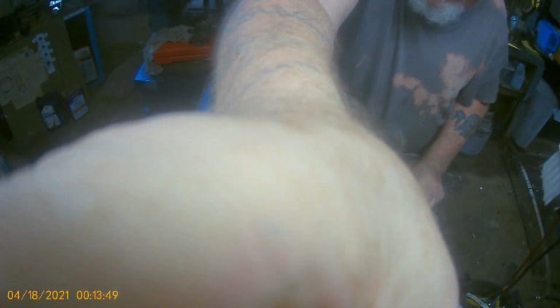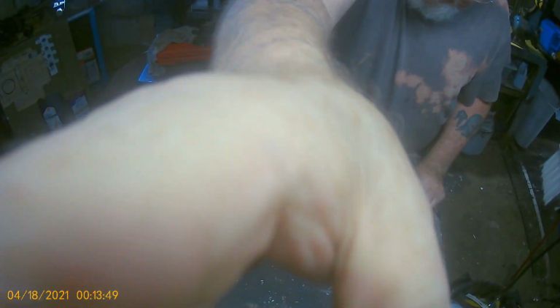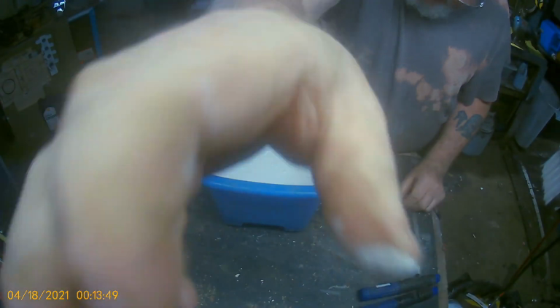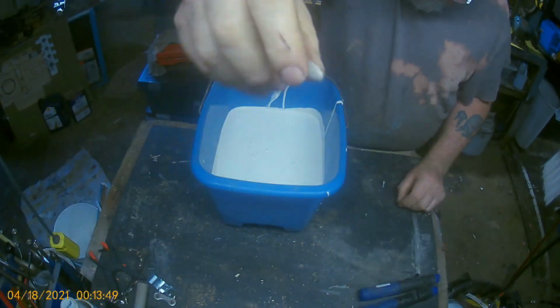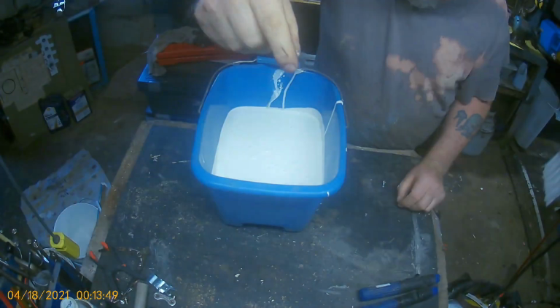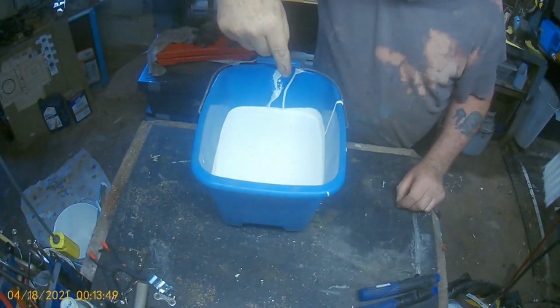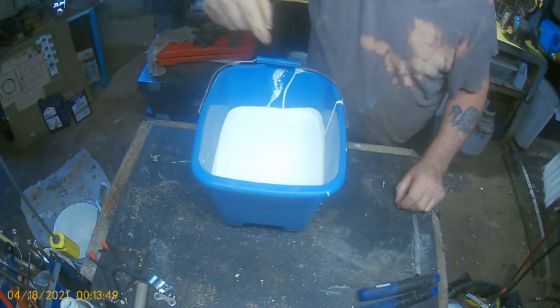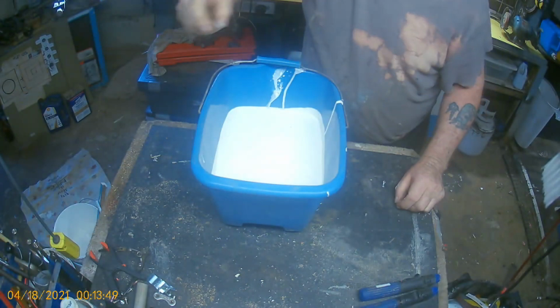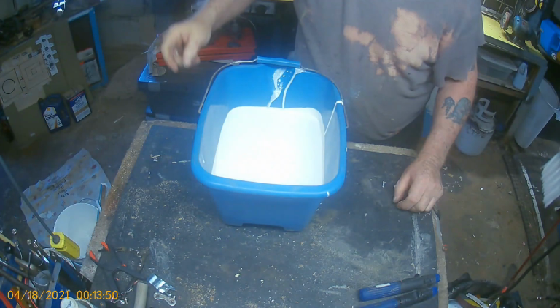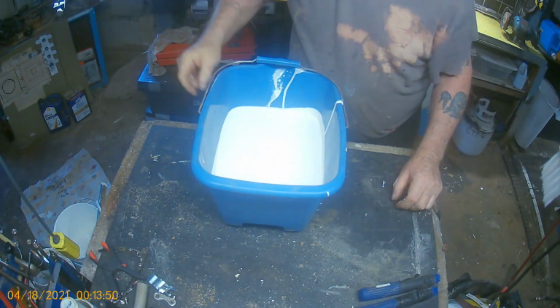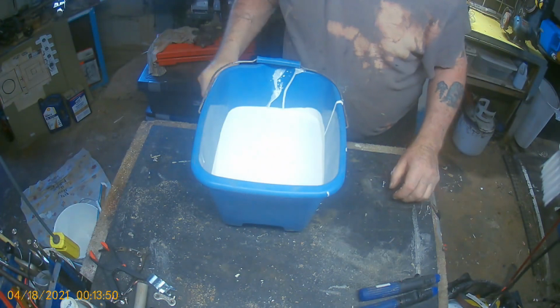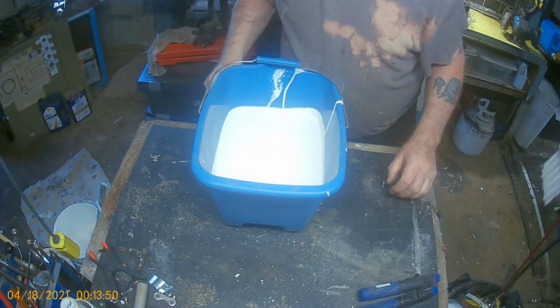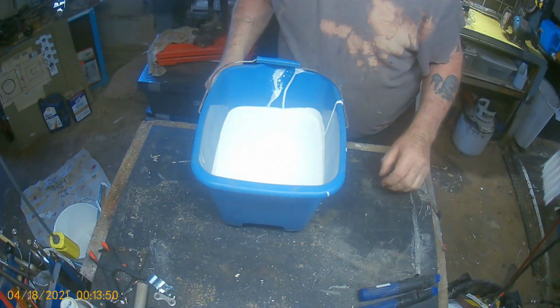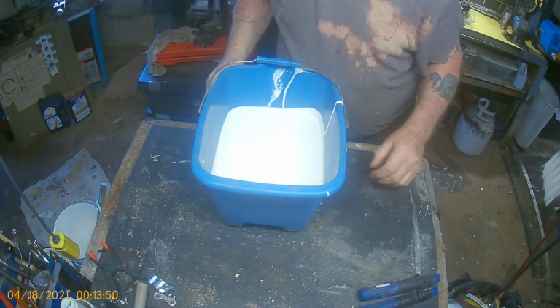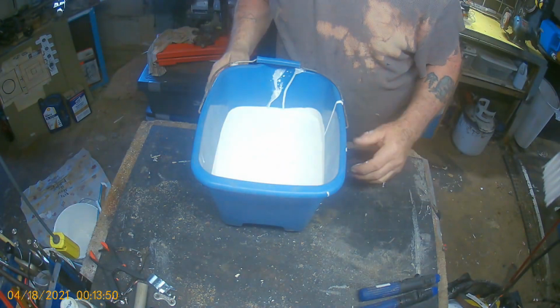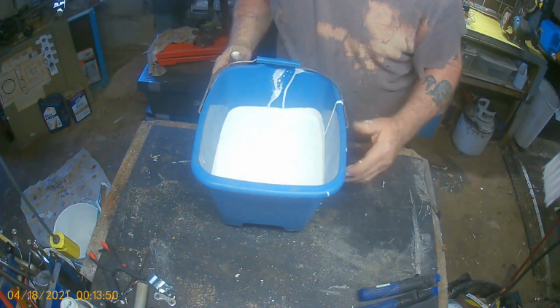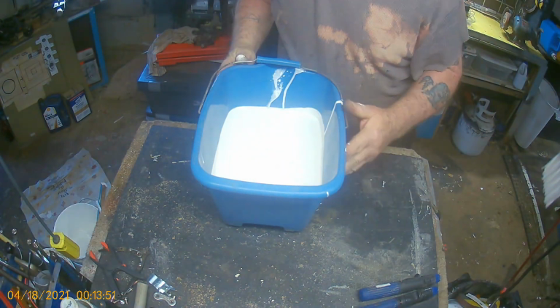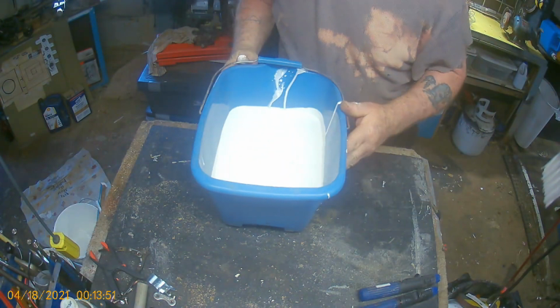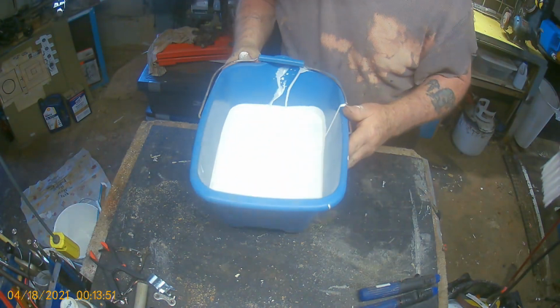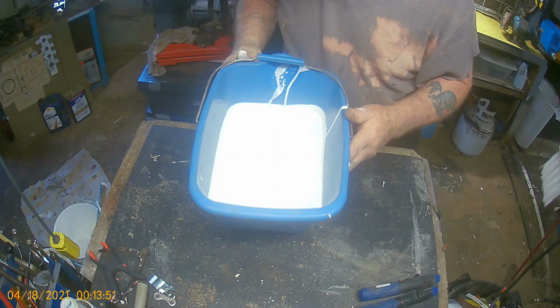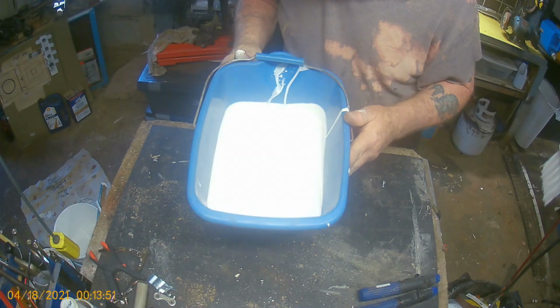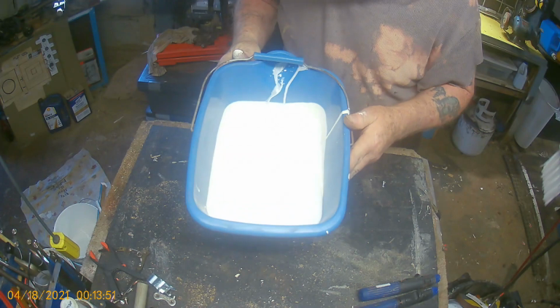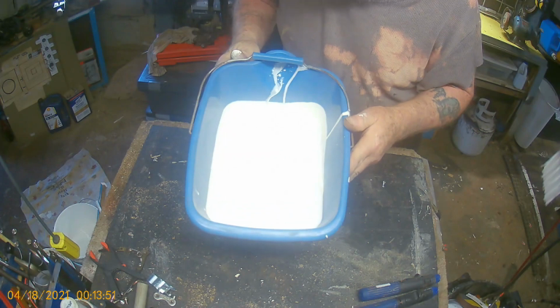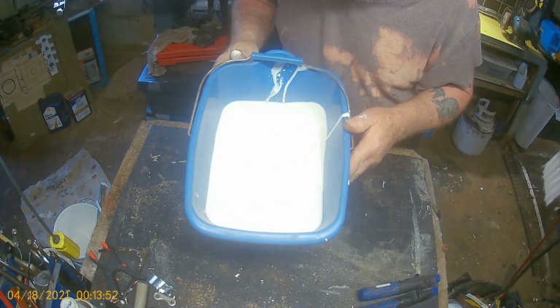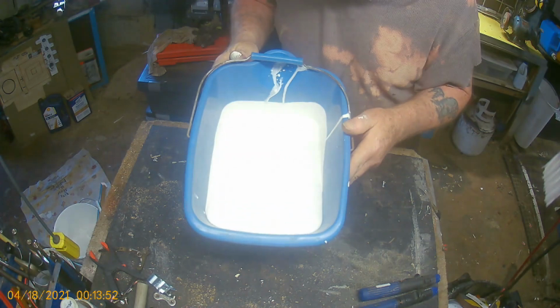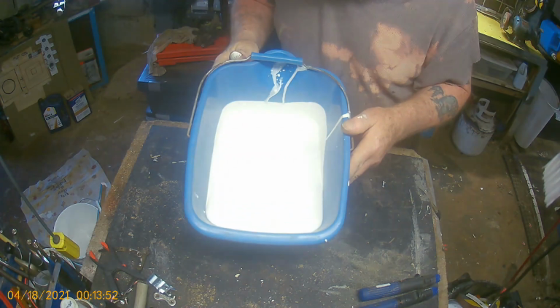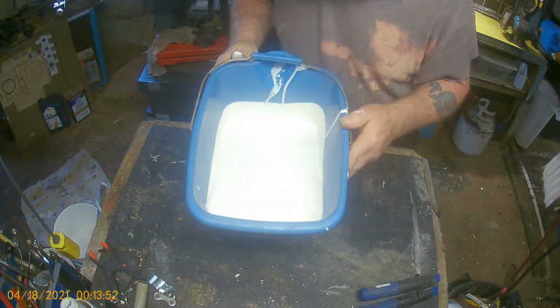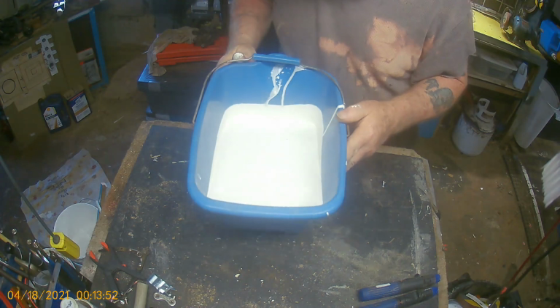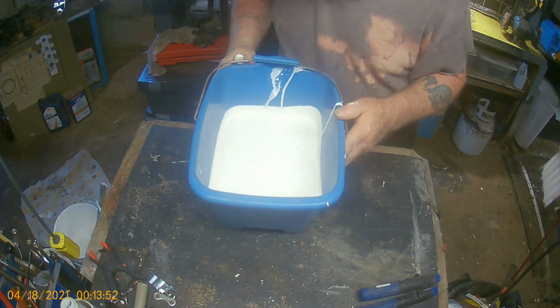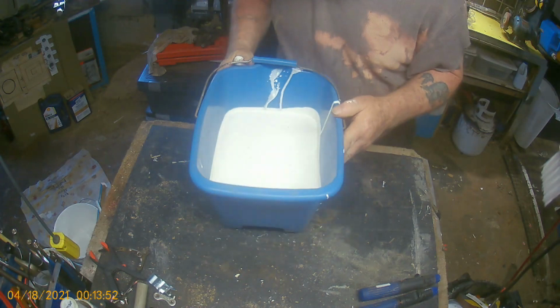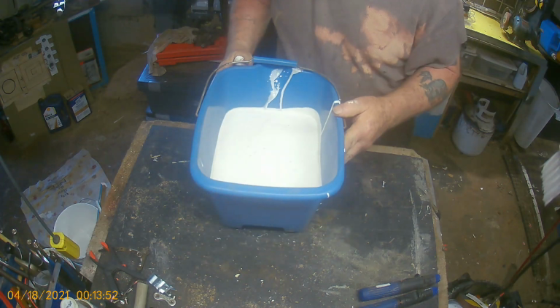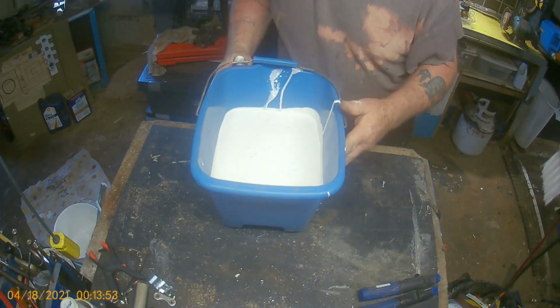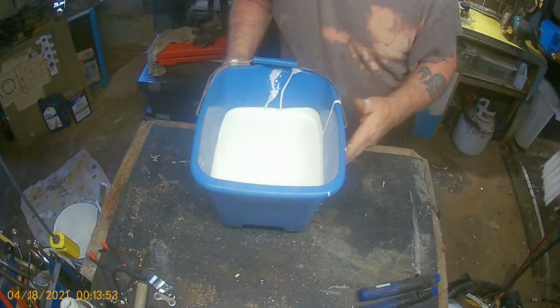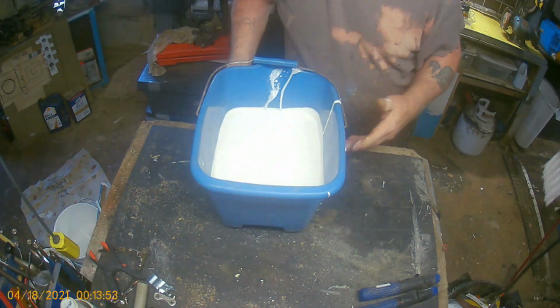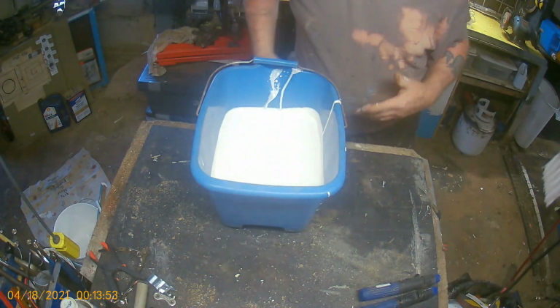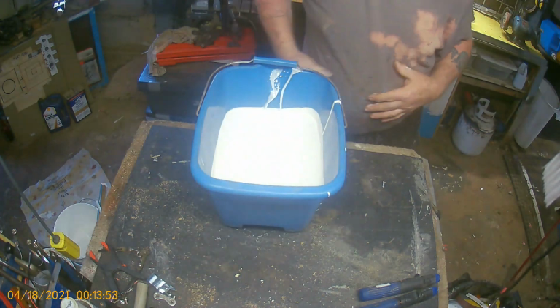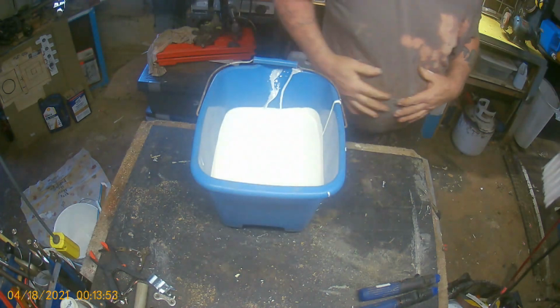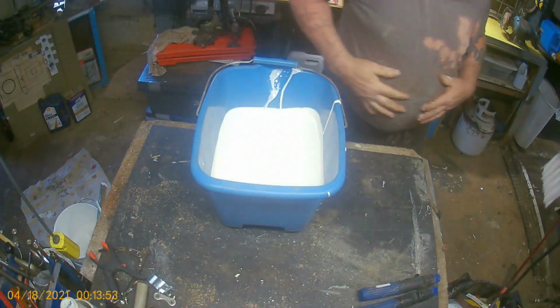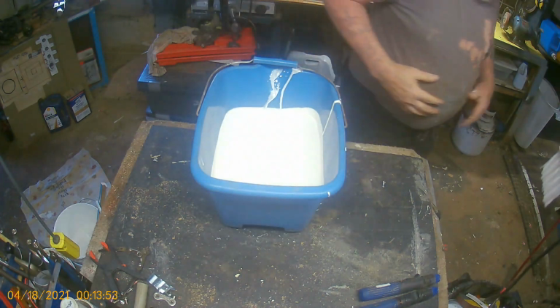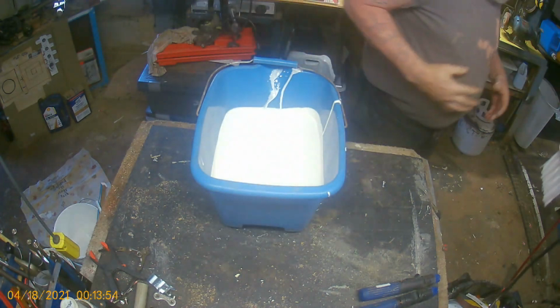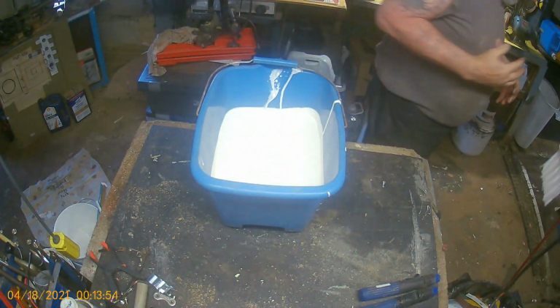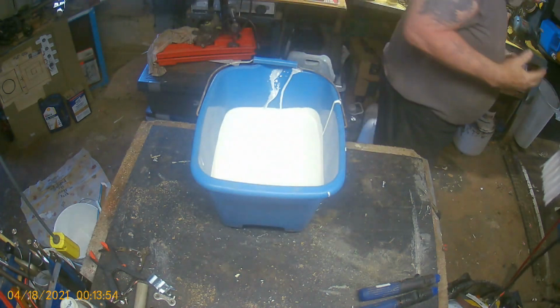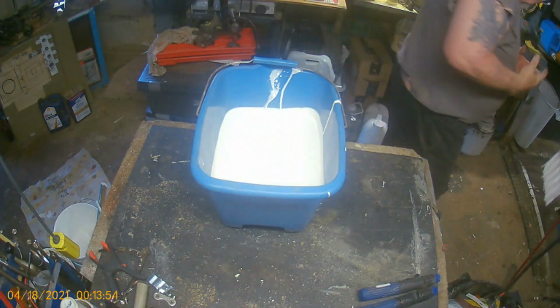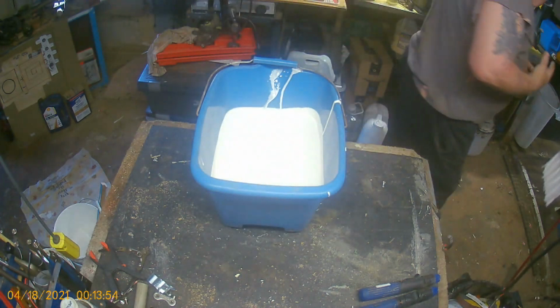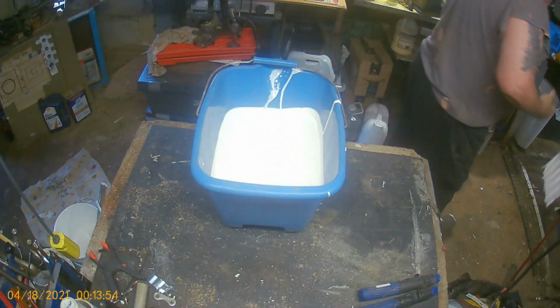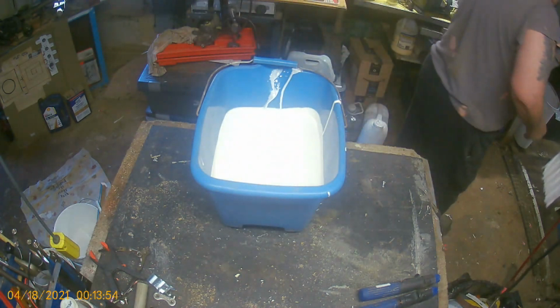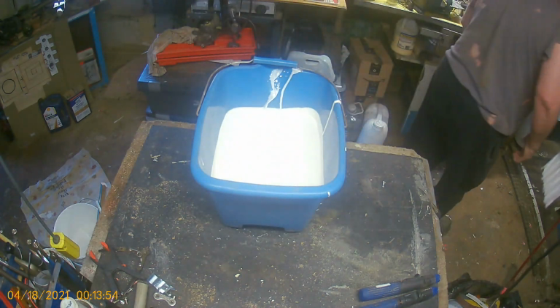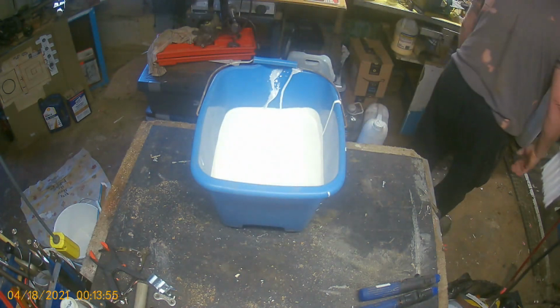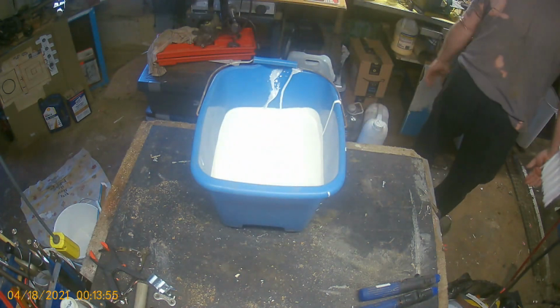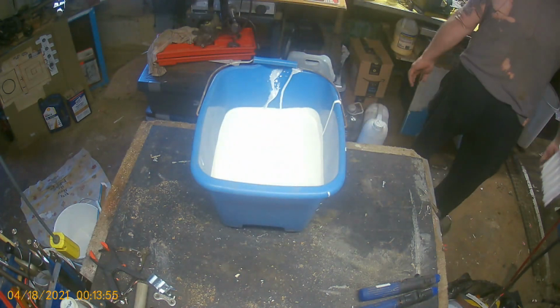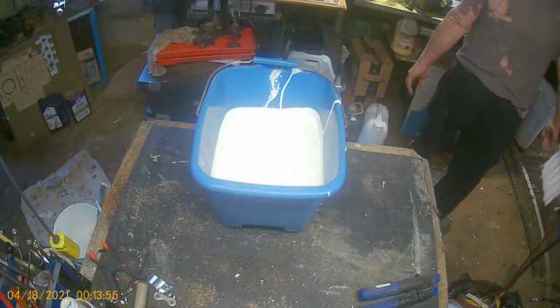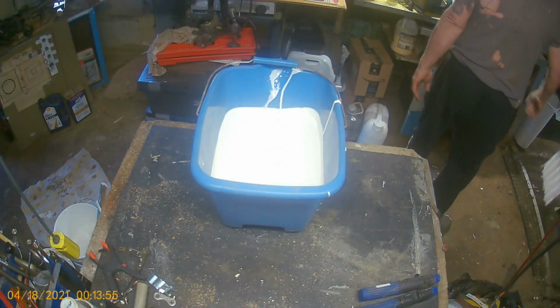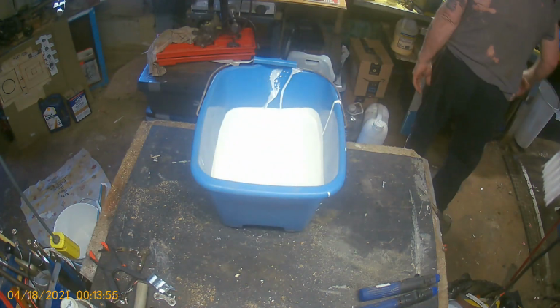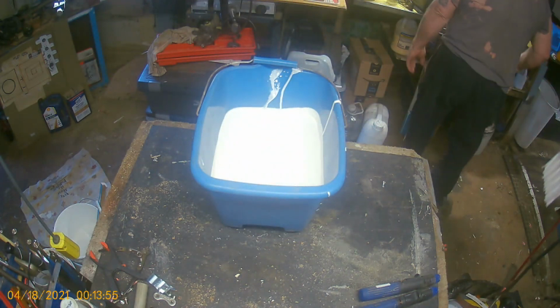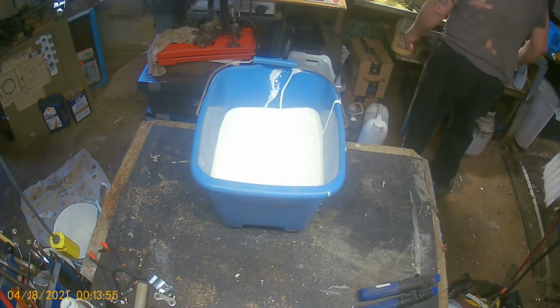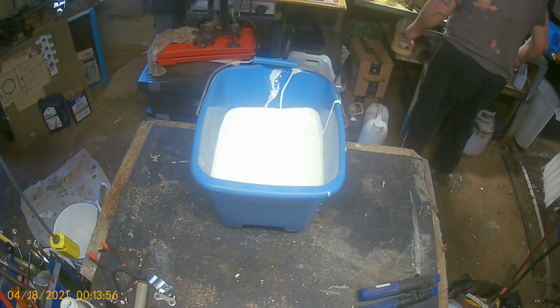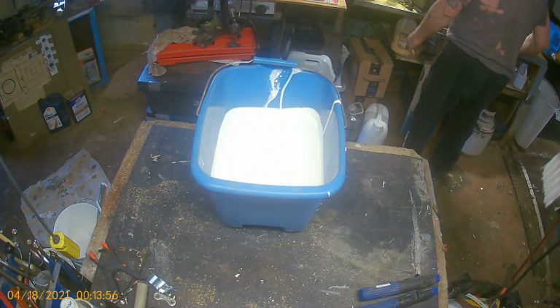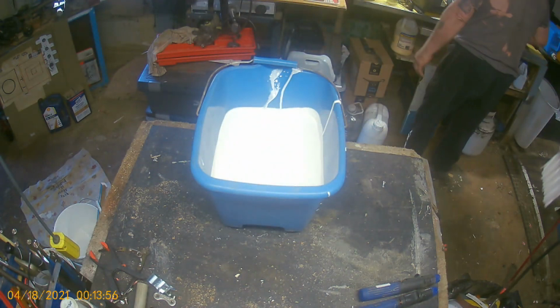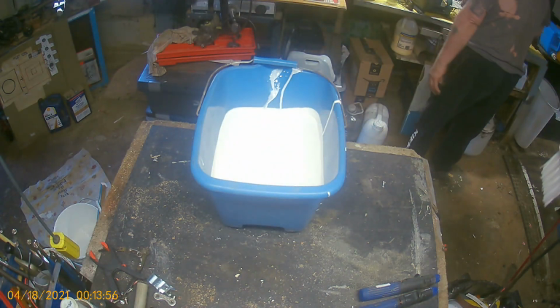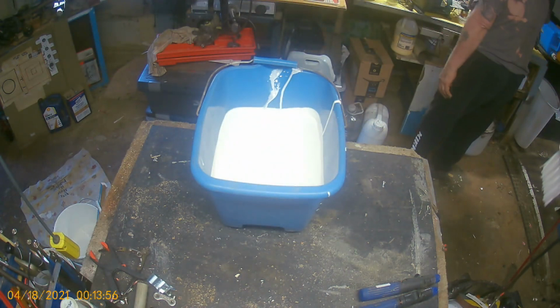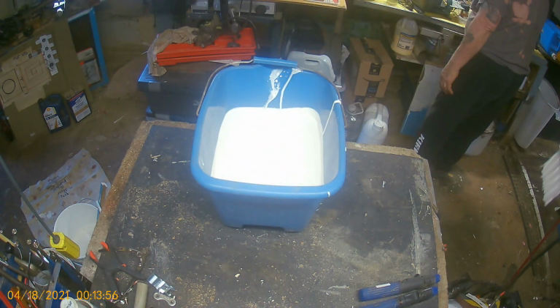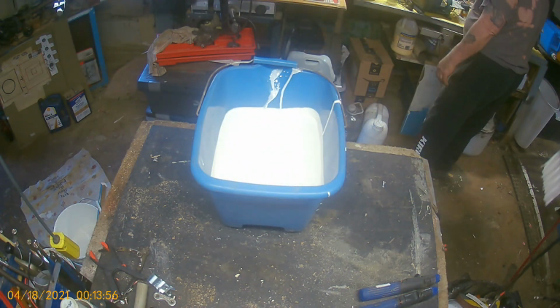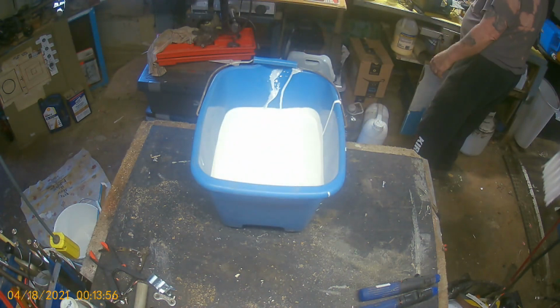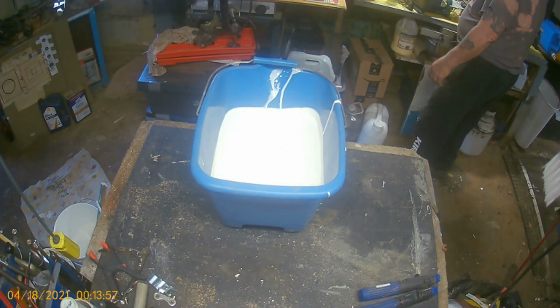So here's that white paint, but if you look at it, it's kind of creamy white. It's a little bit of a thicker consistency.